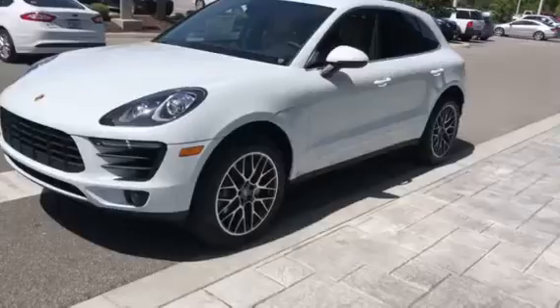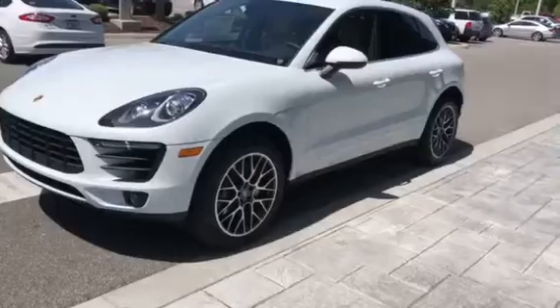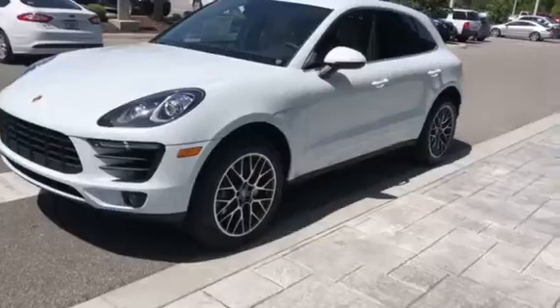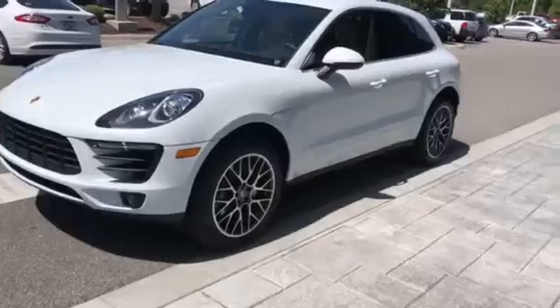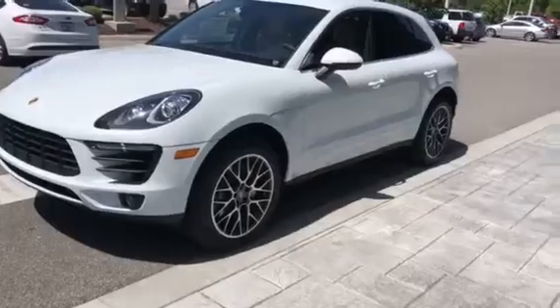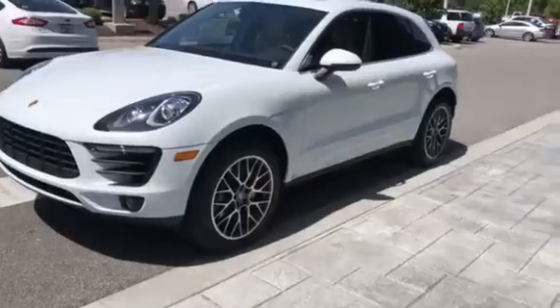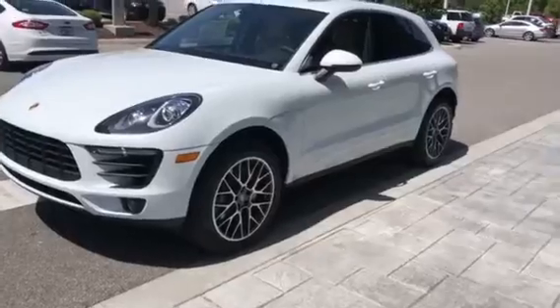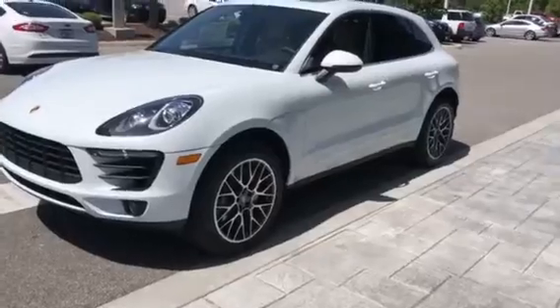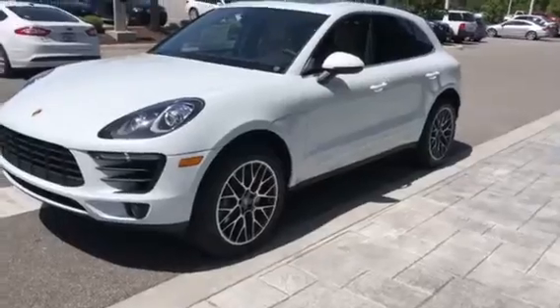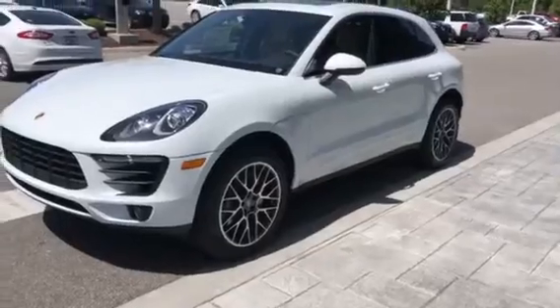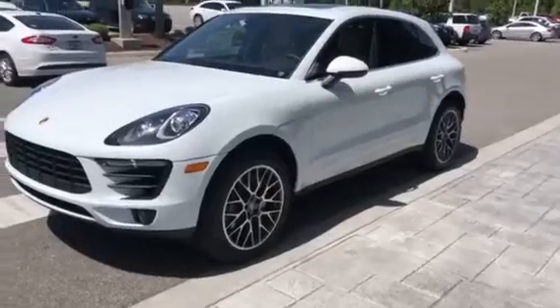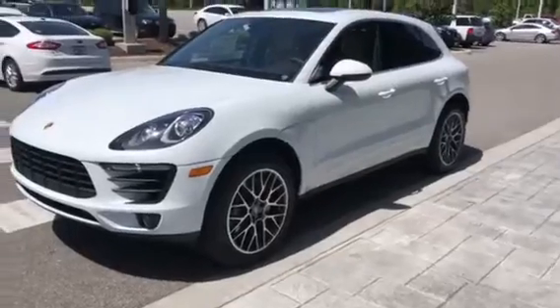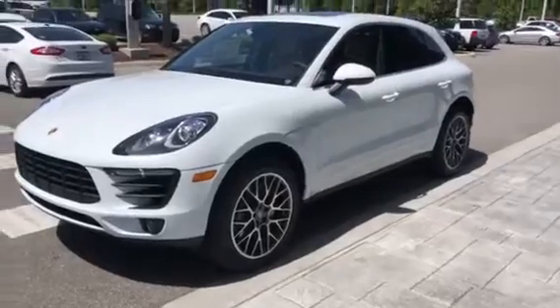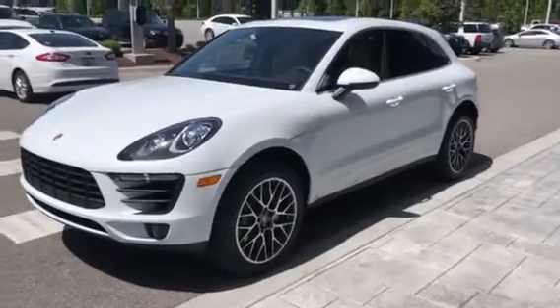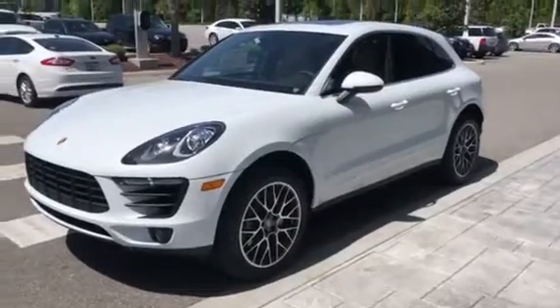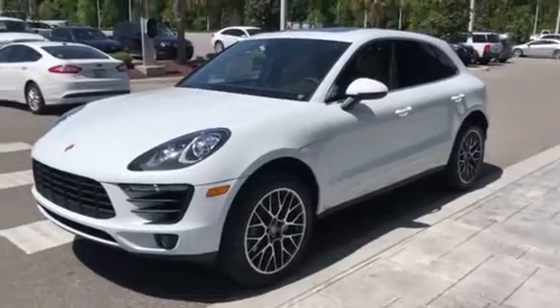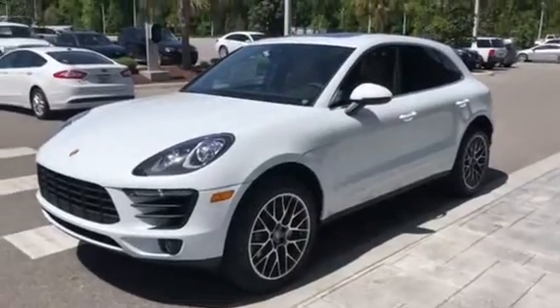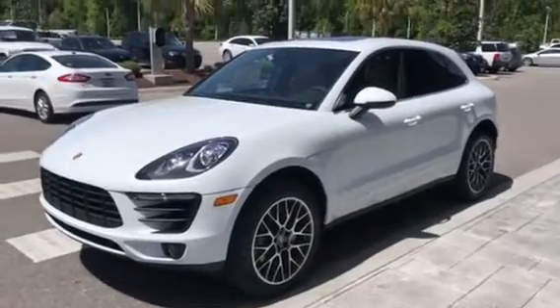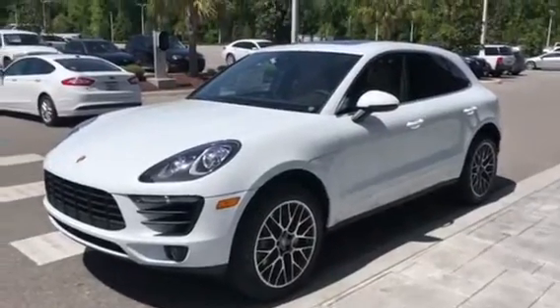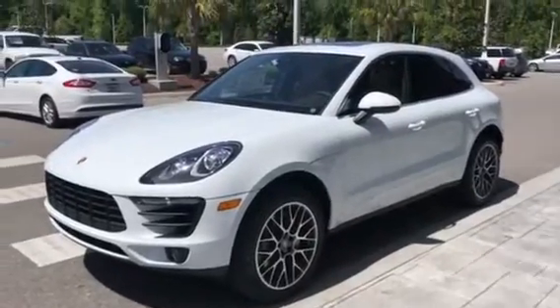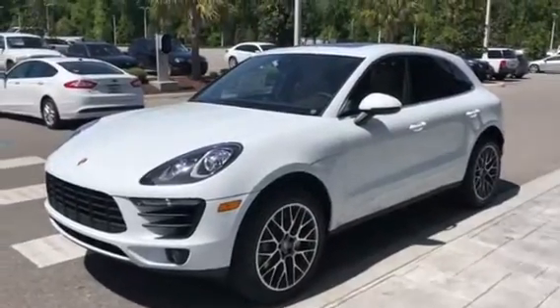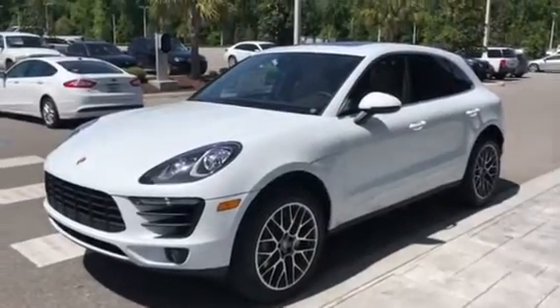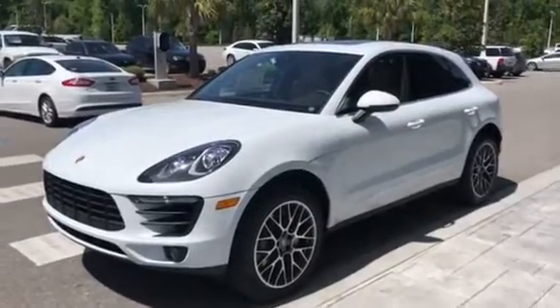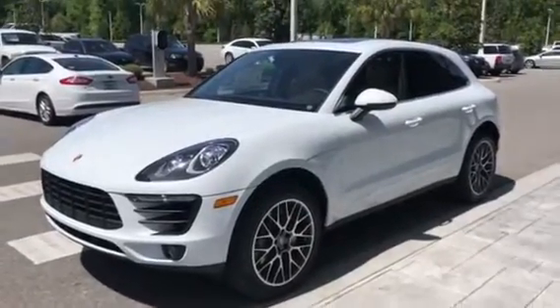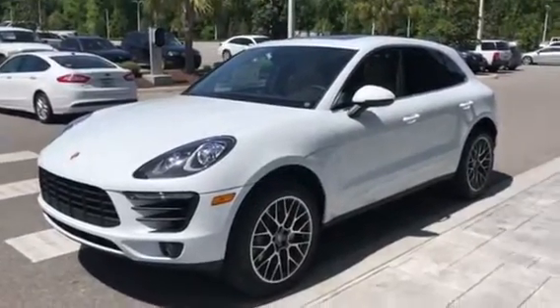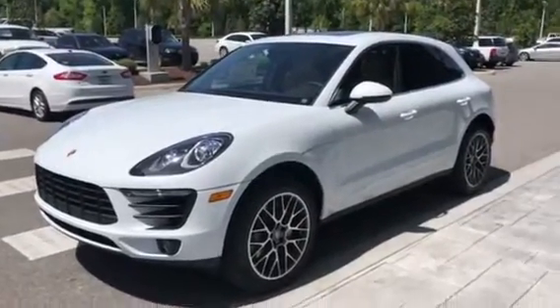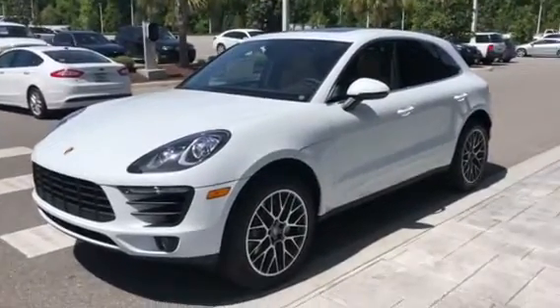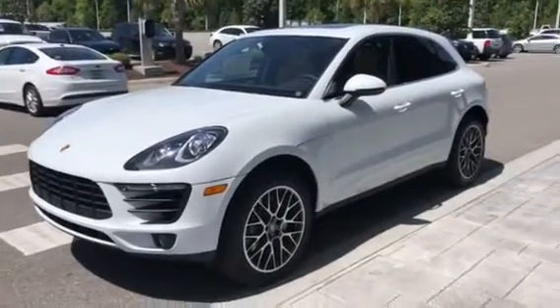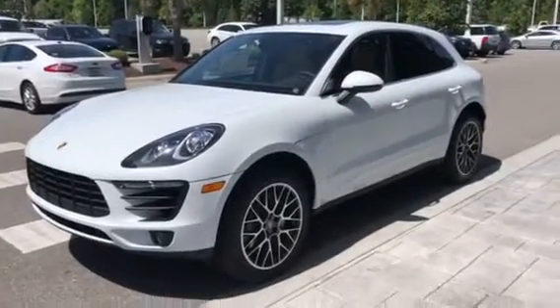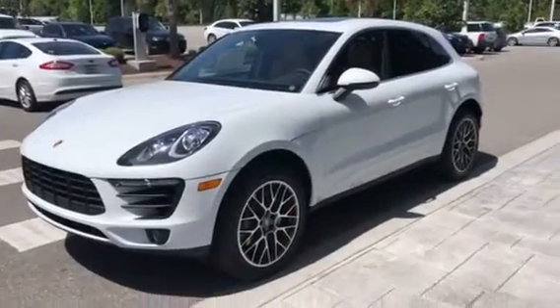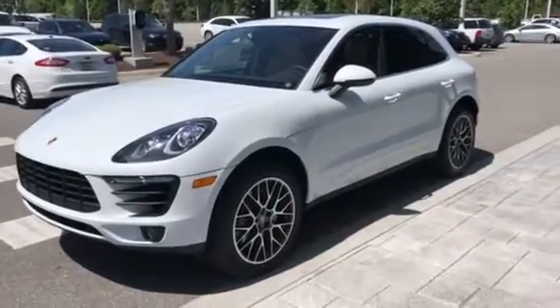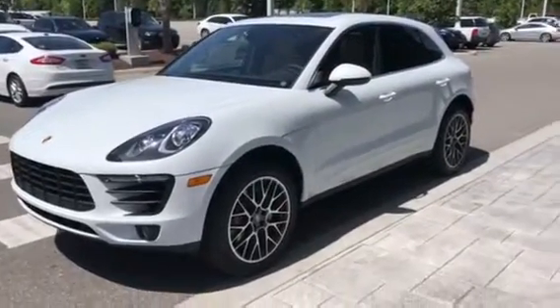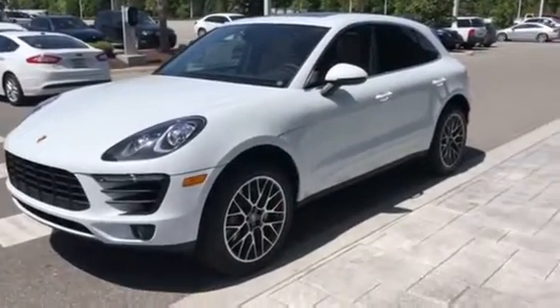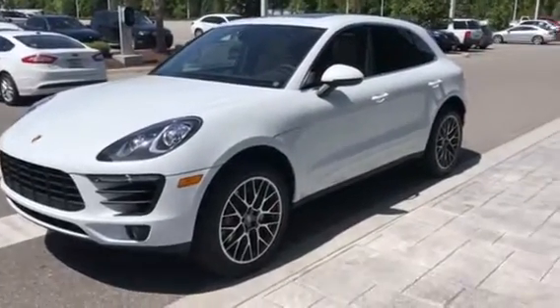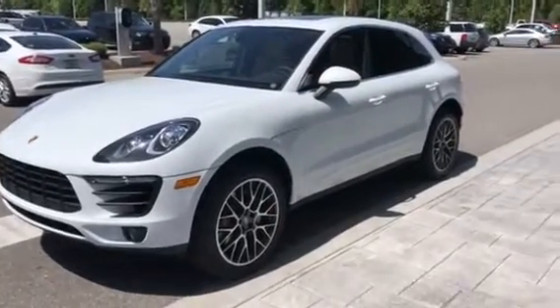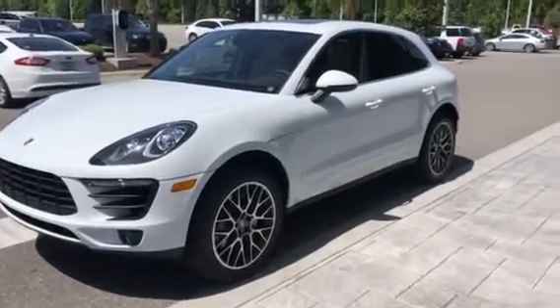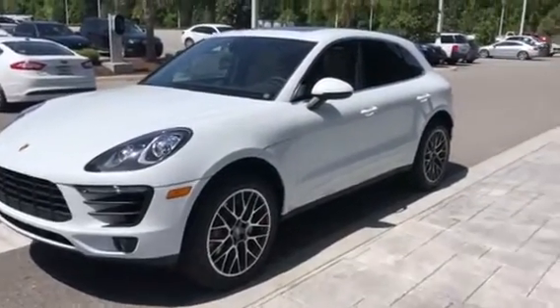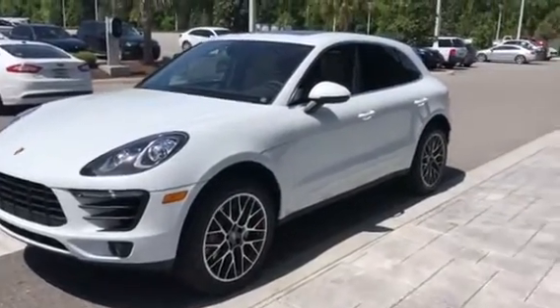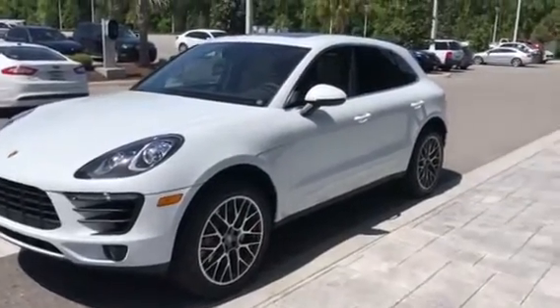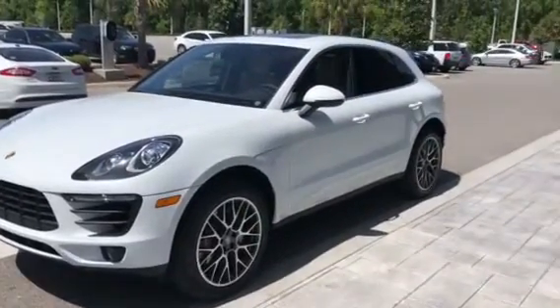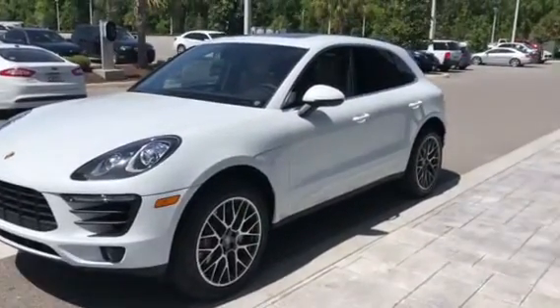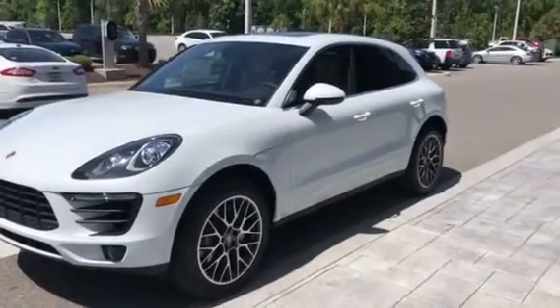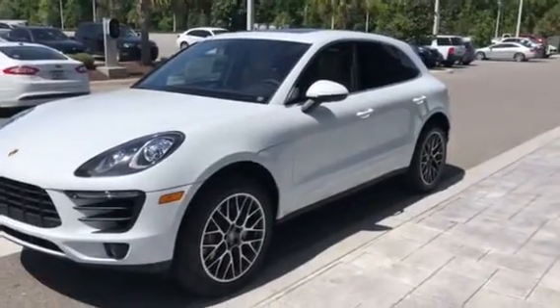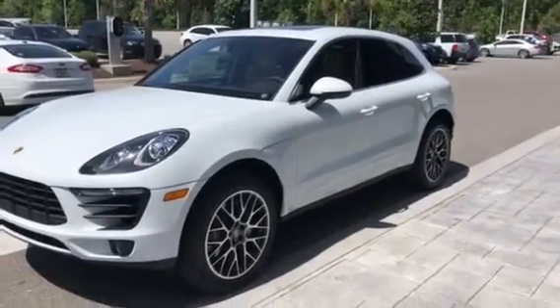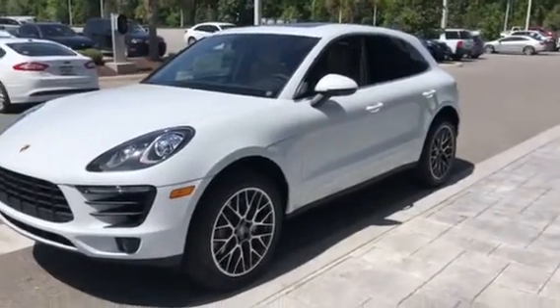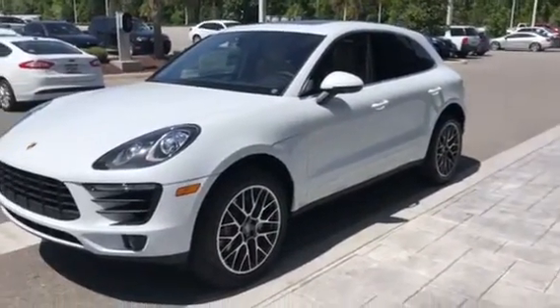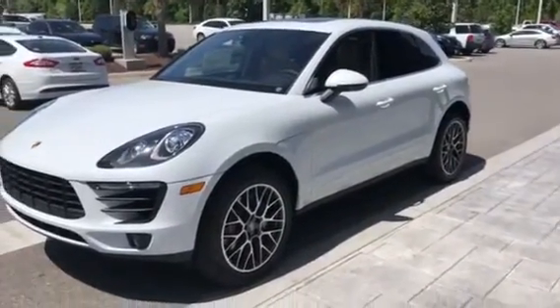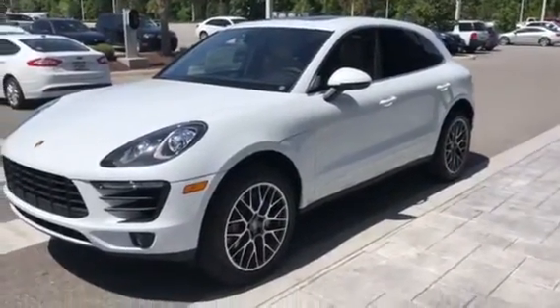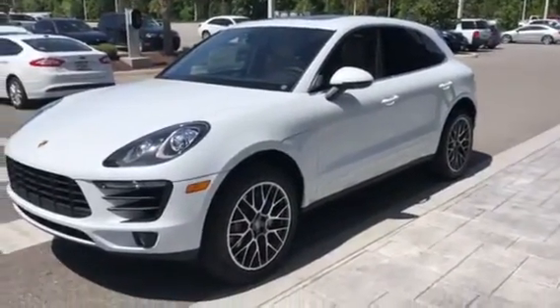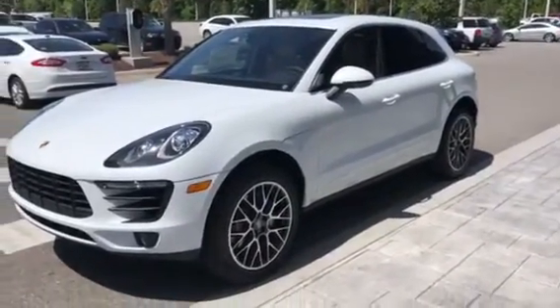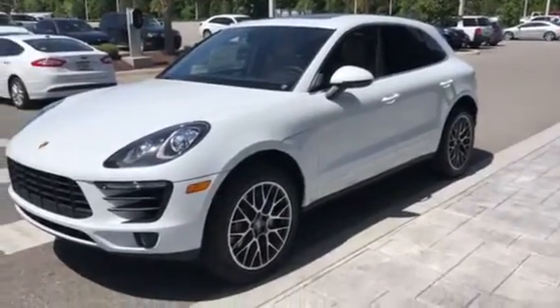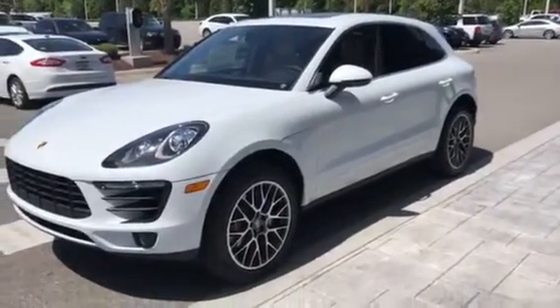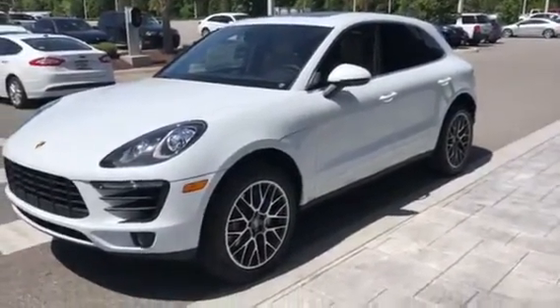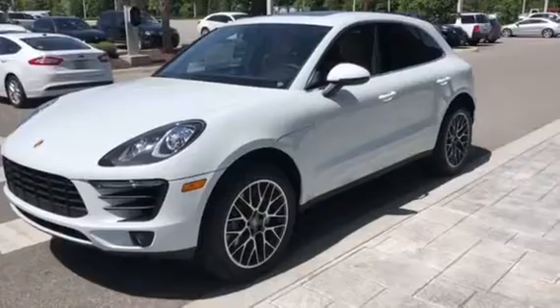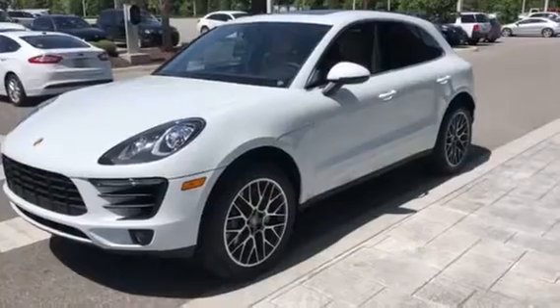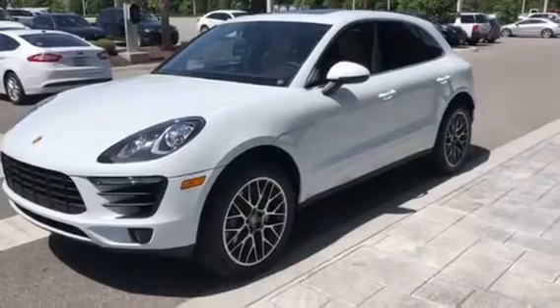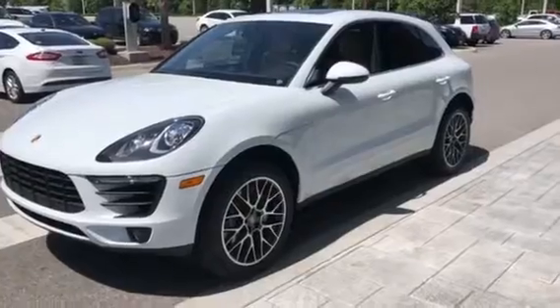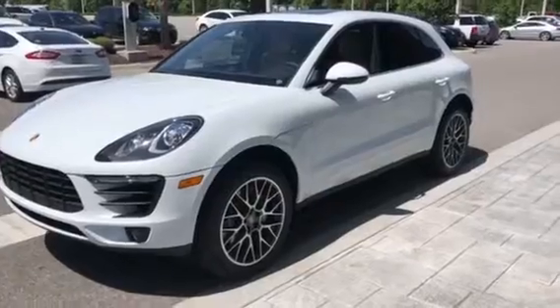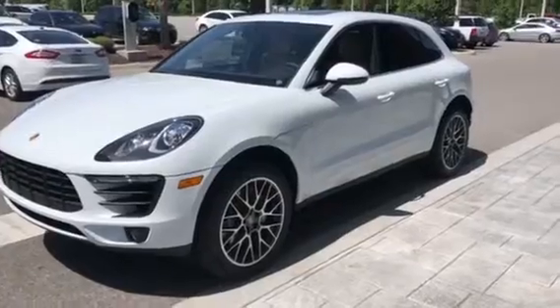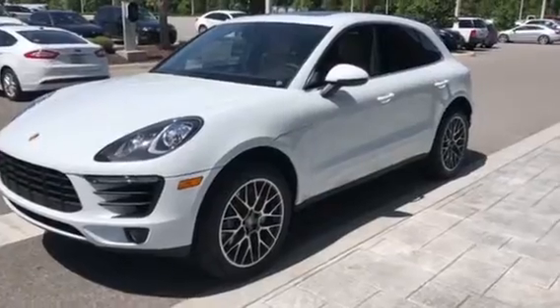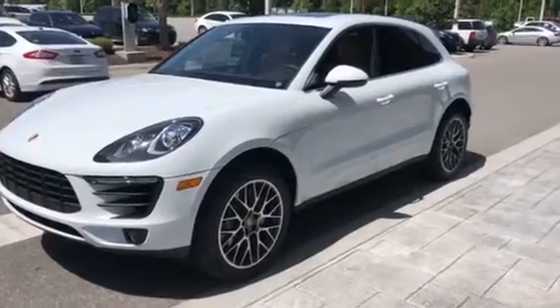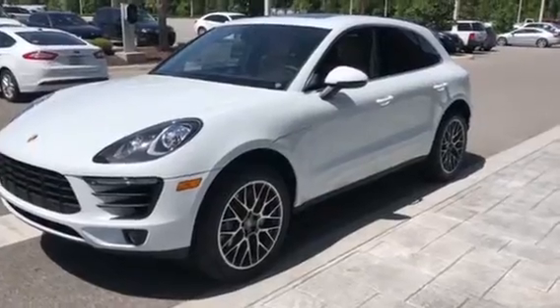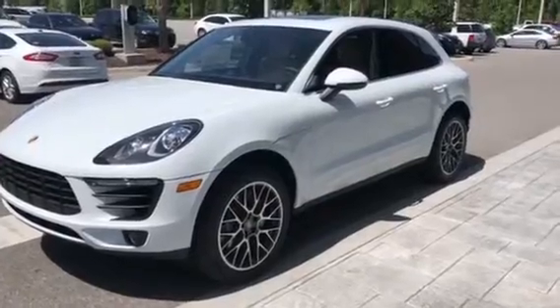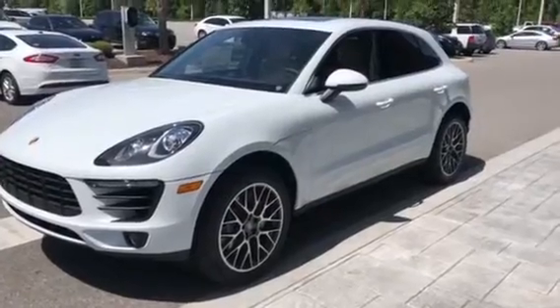Hi Jim, Scott Prince with Porsche of Ocala. Wanted to thank you for your interest in a new Macan.